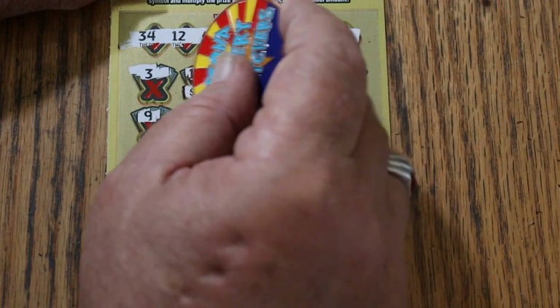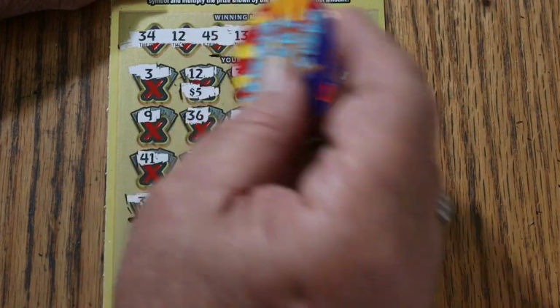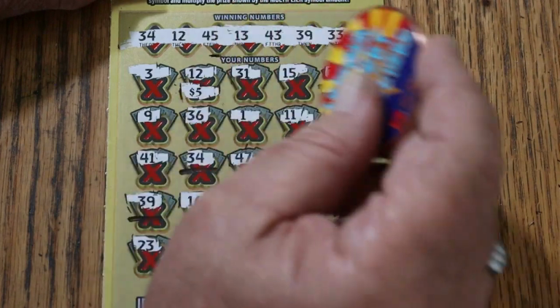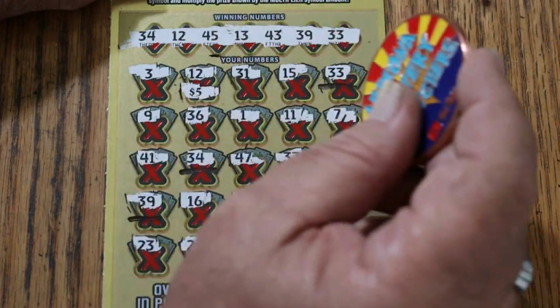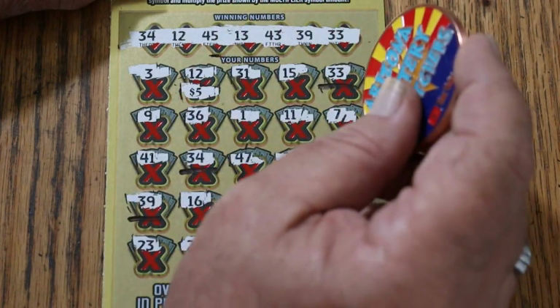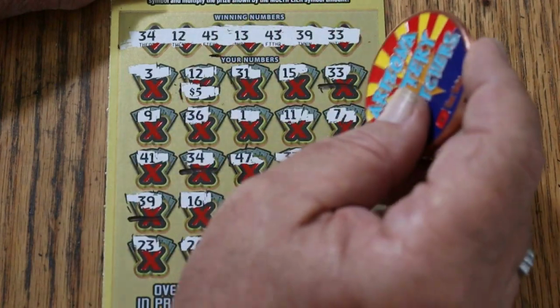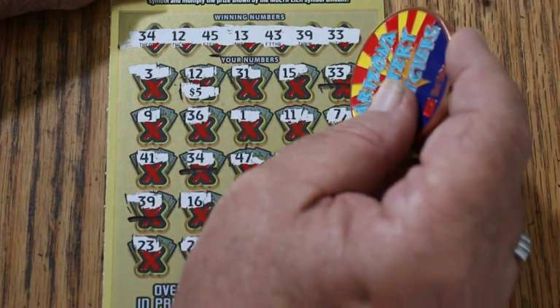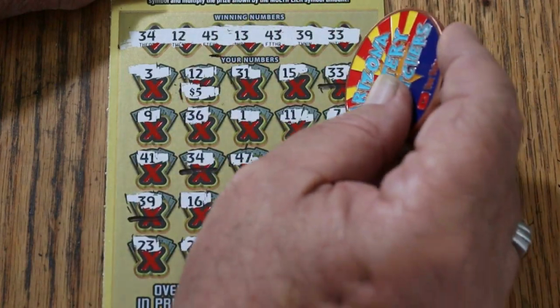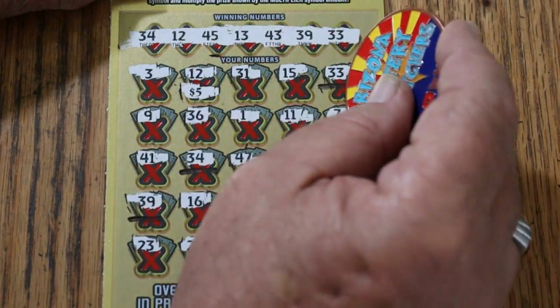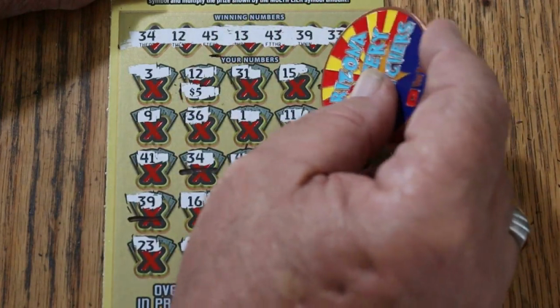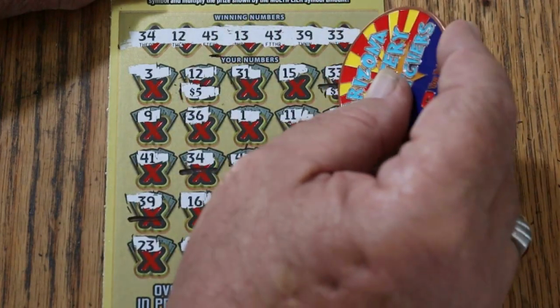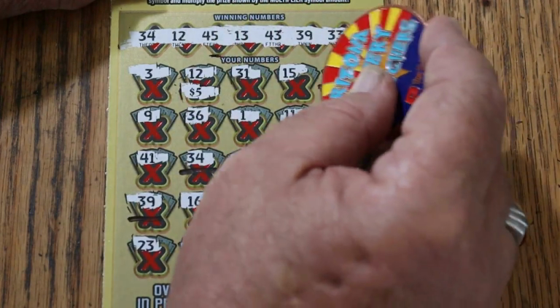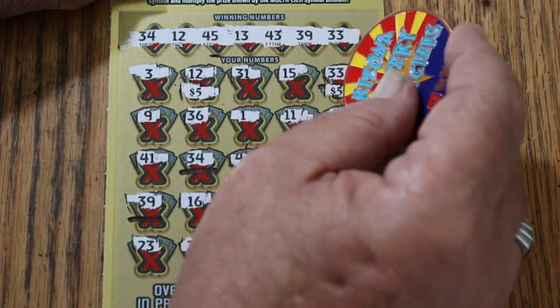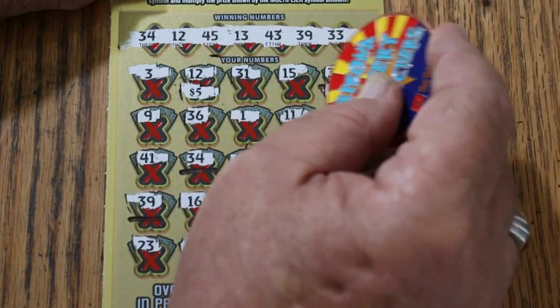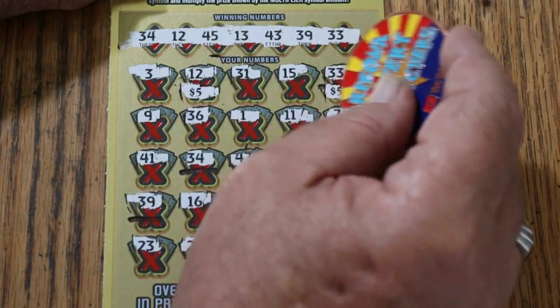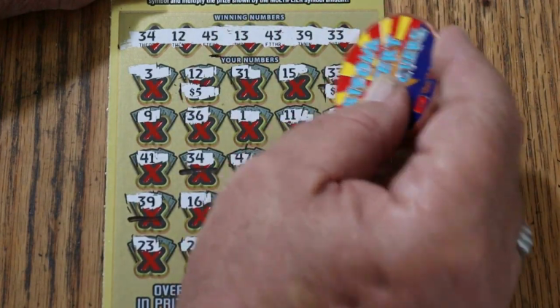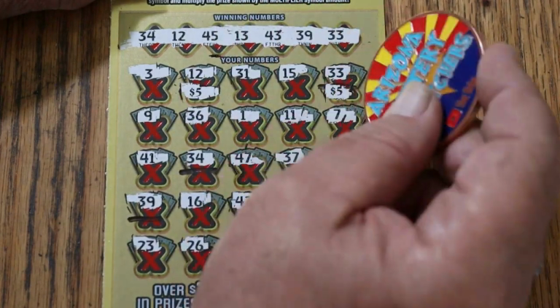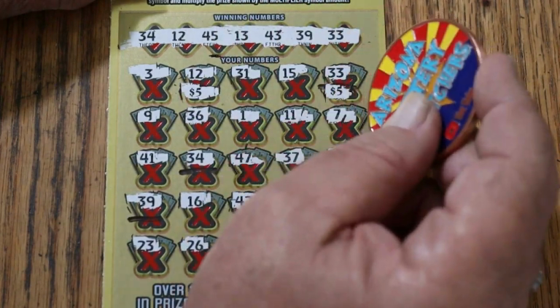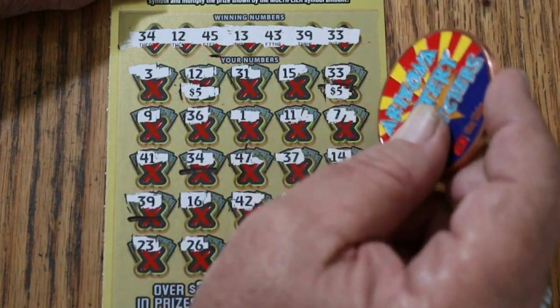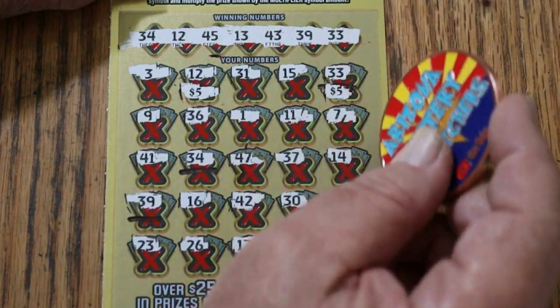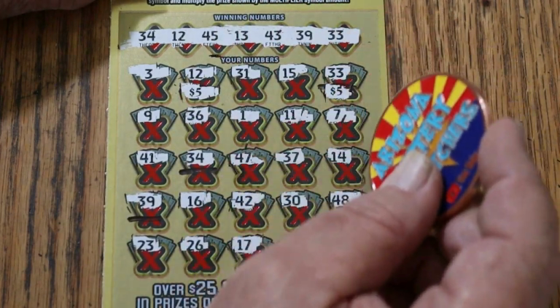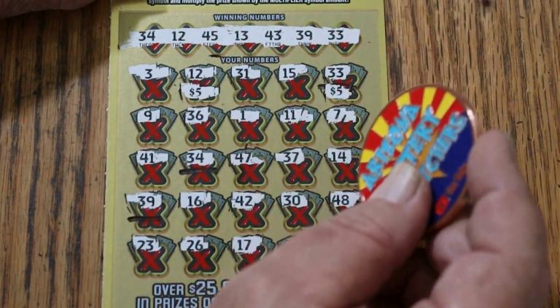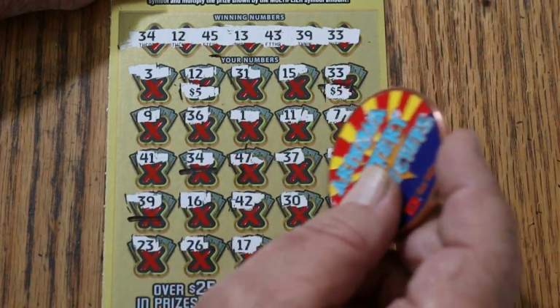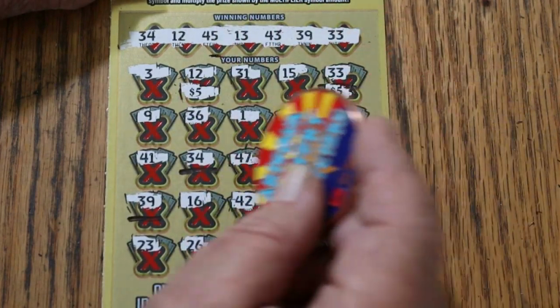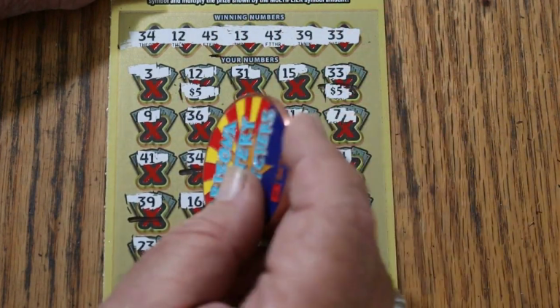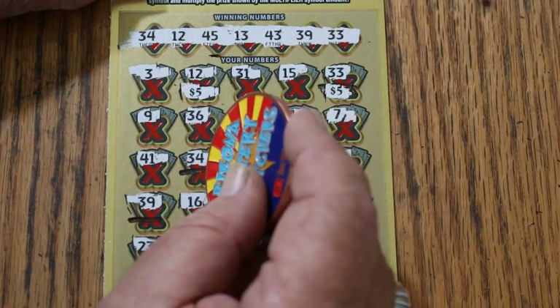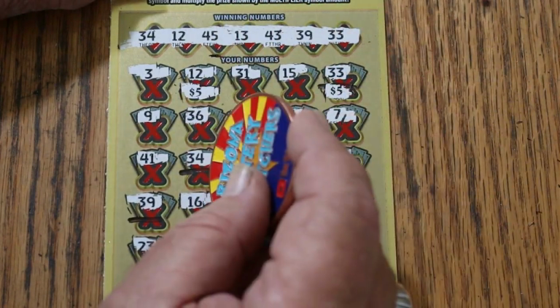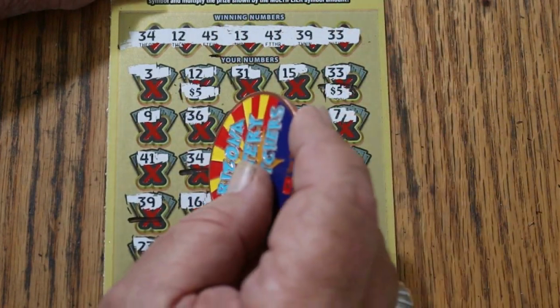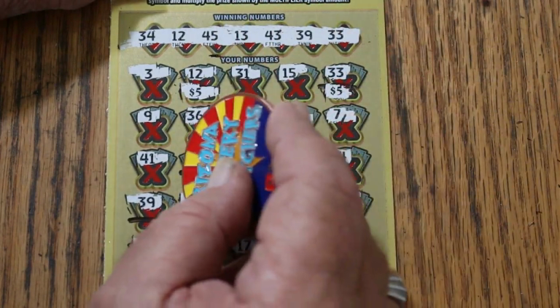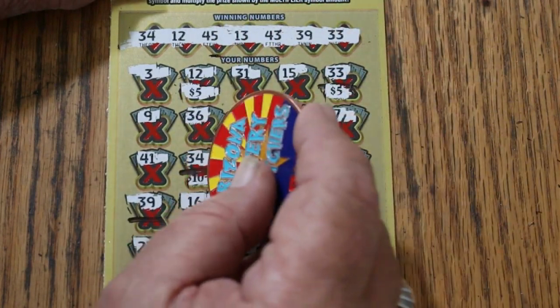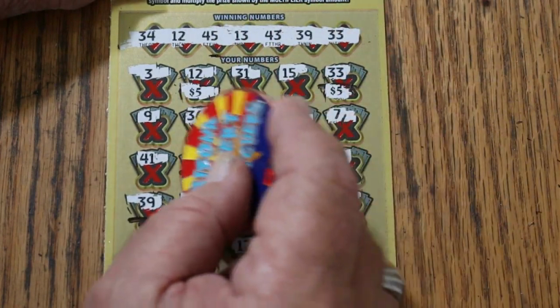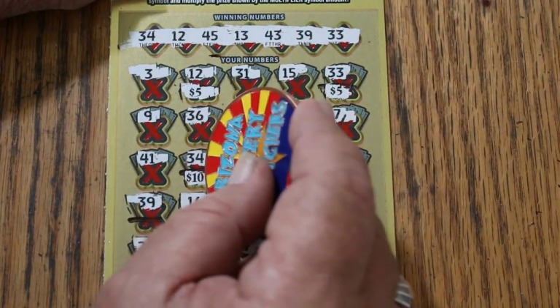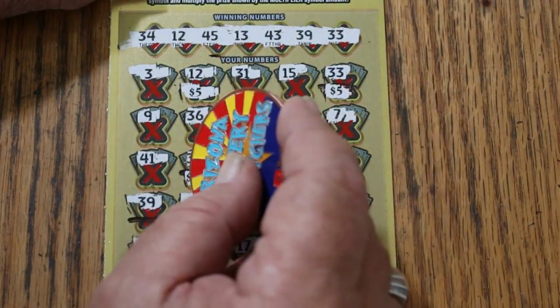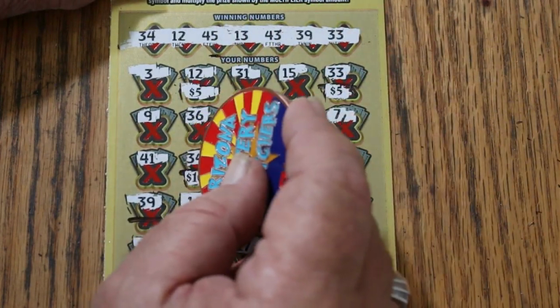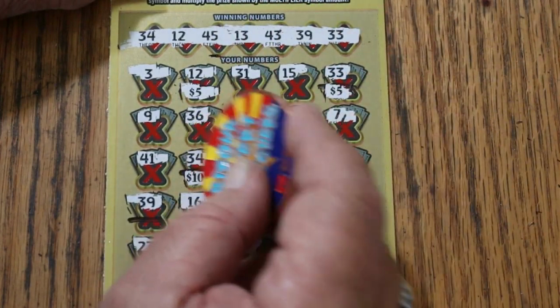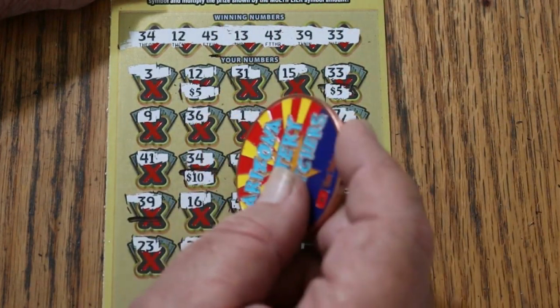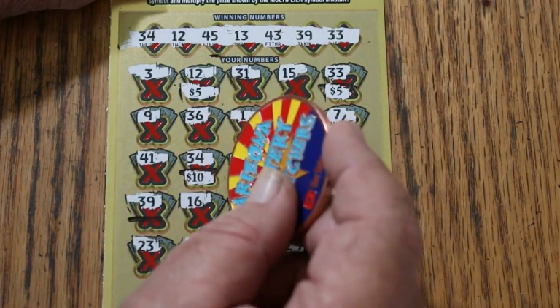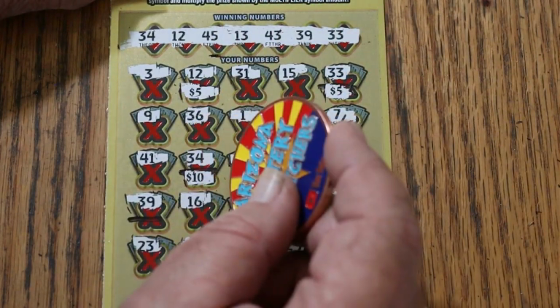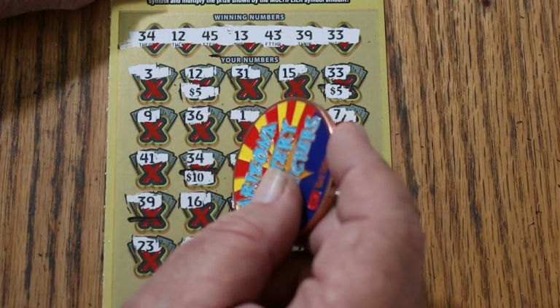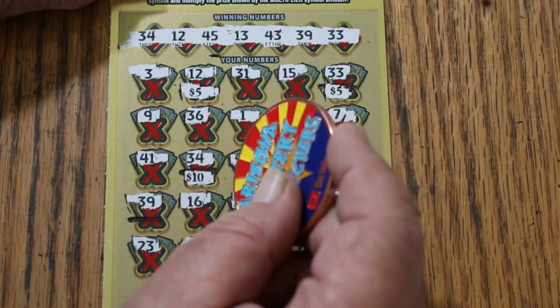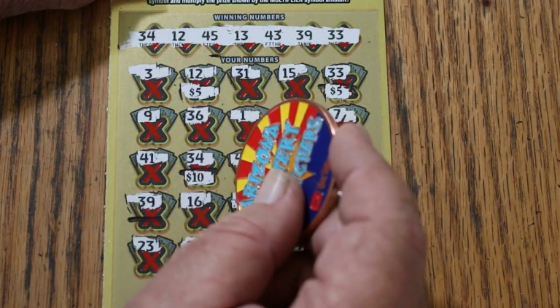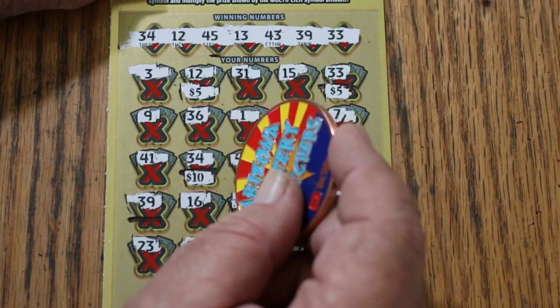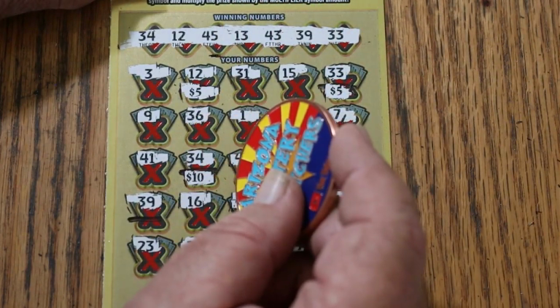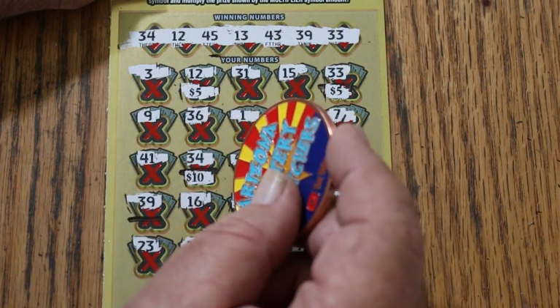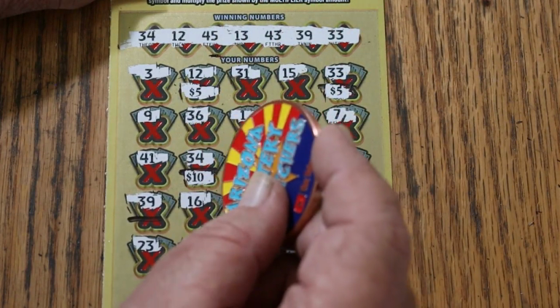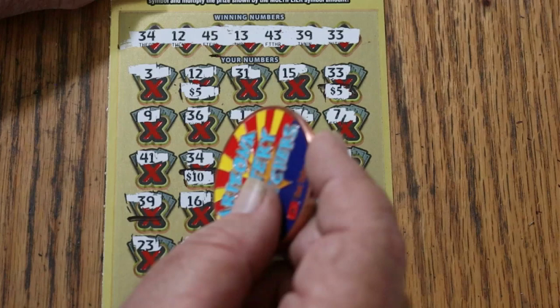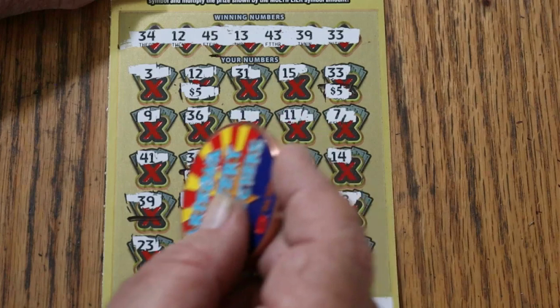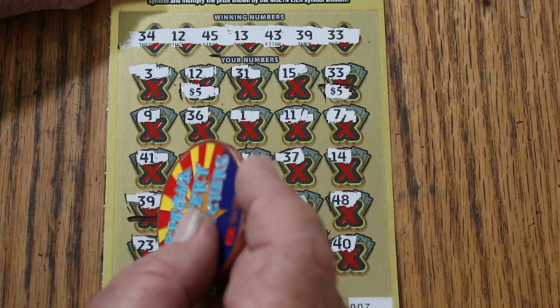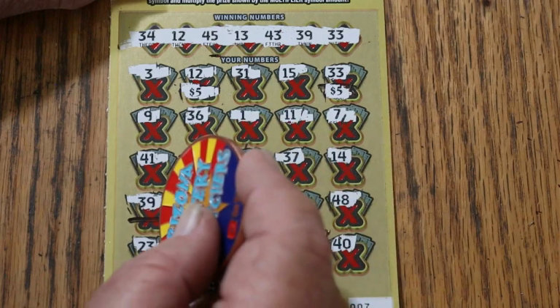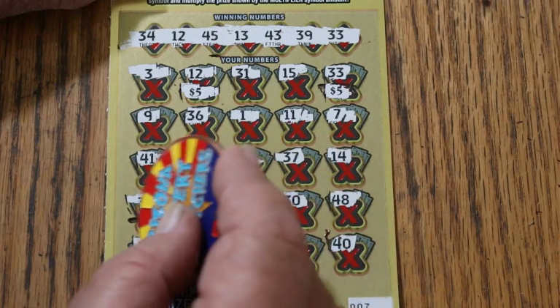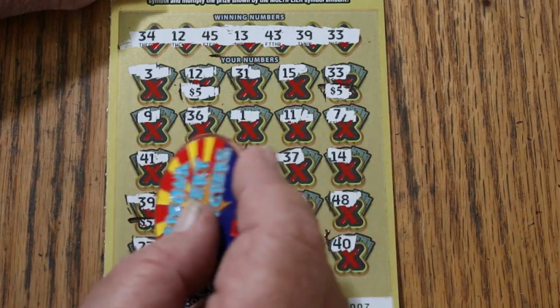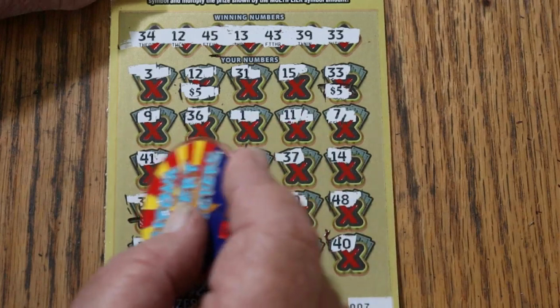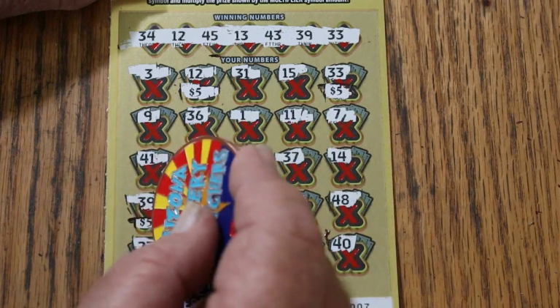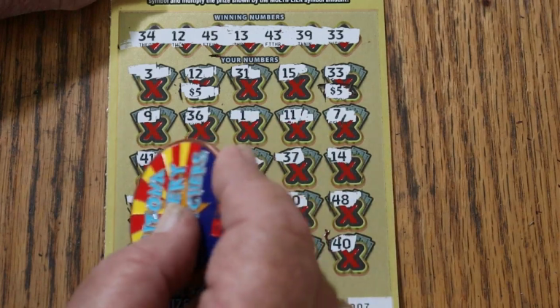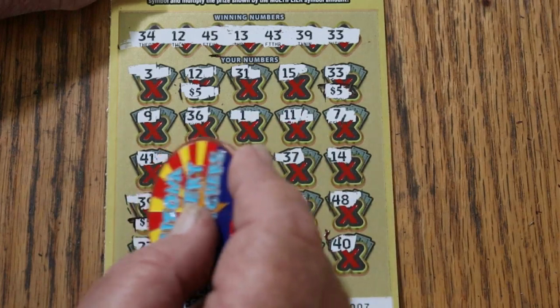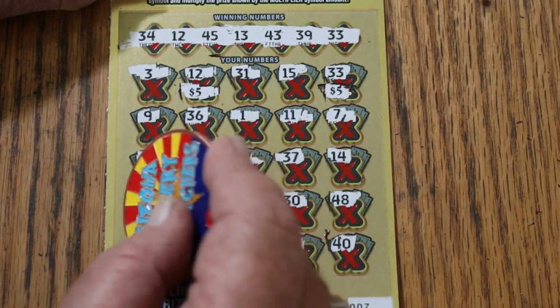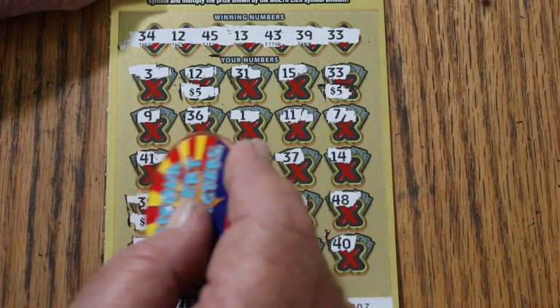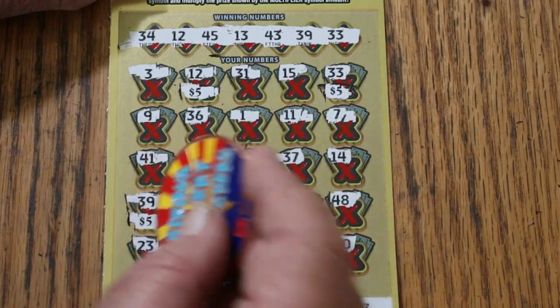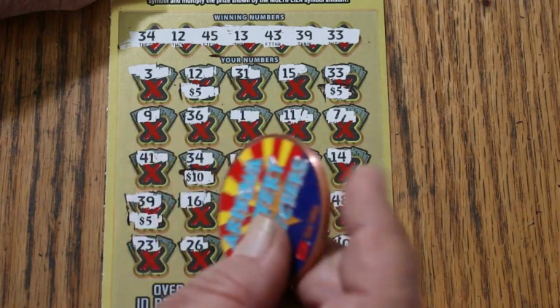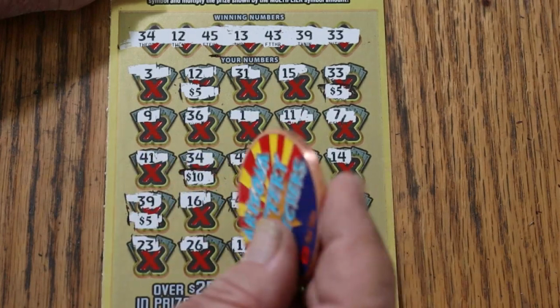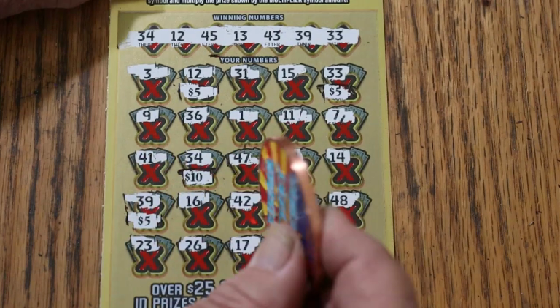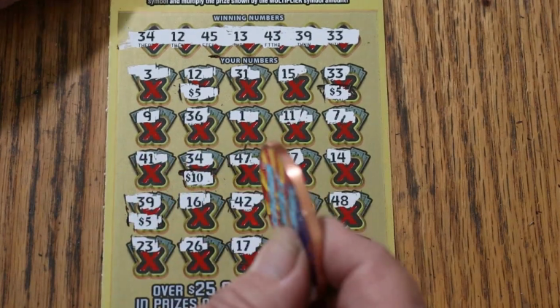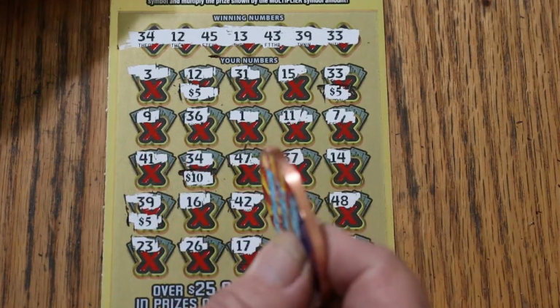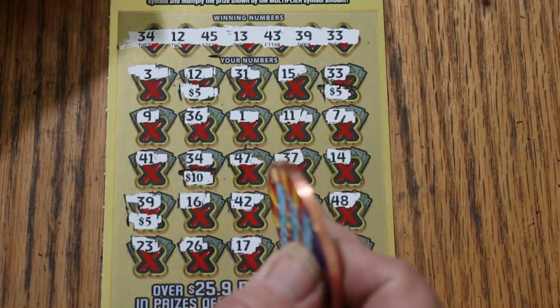Five there, five there — I see where this is going. Ten there for $20. And $25.